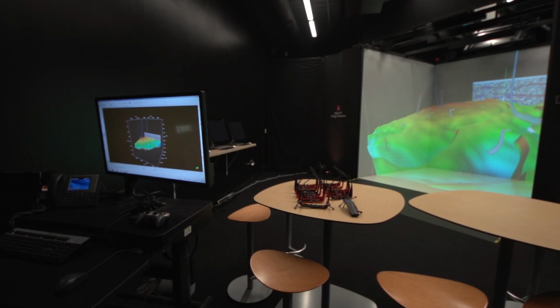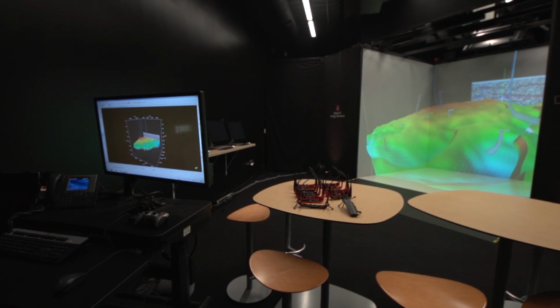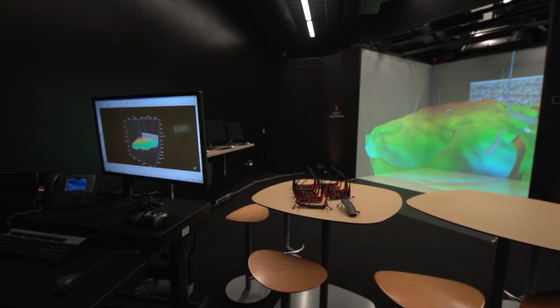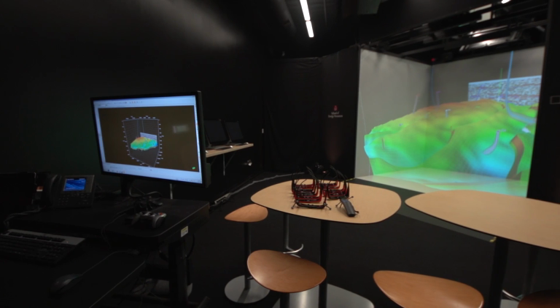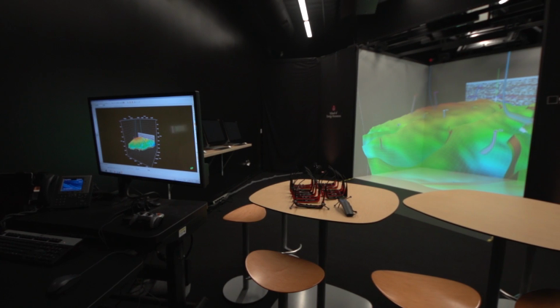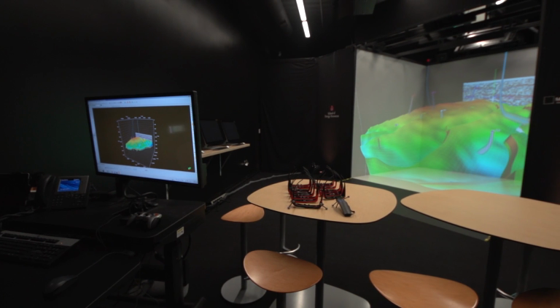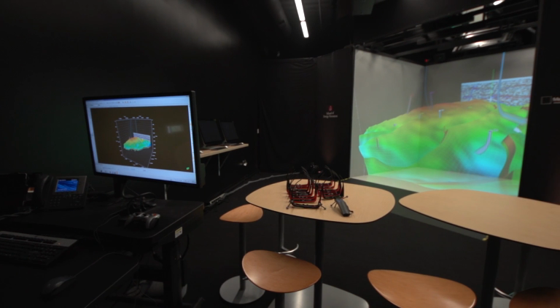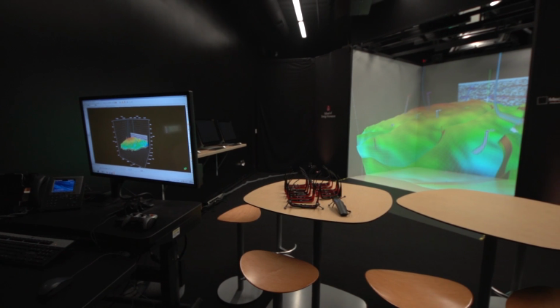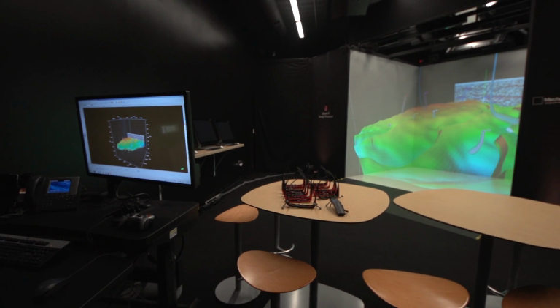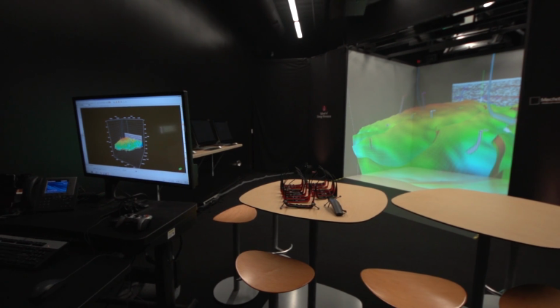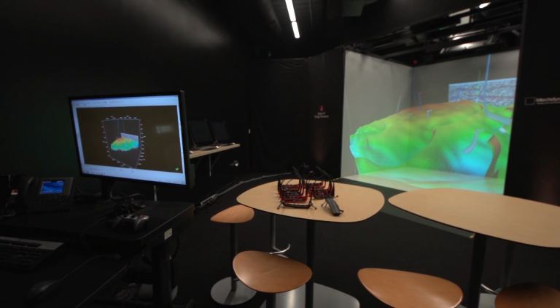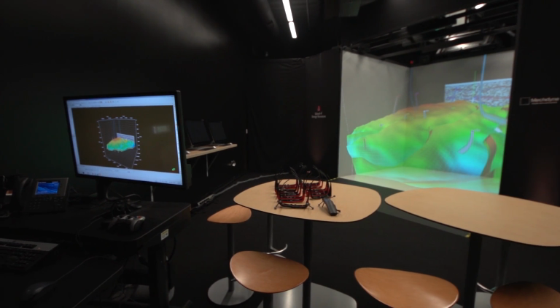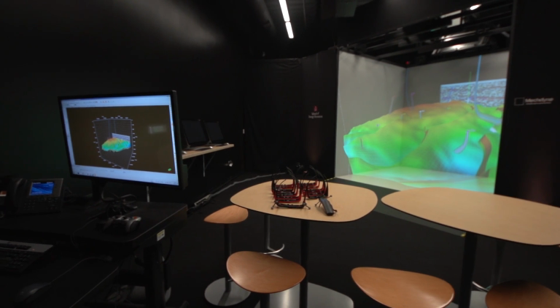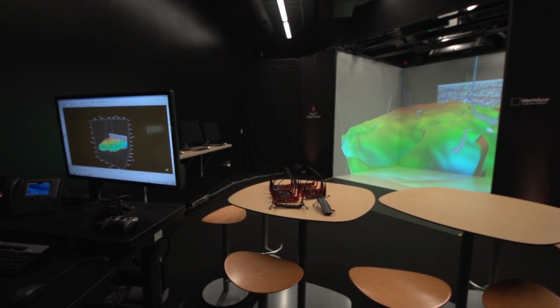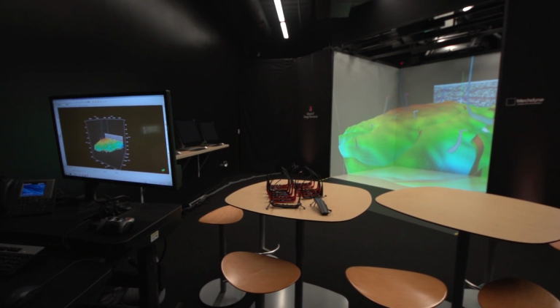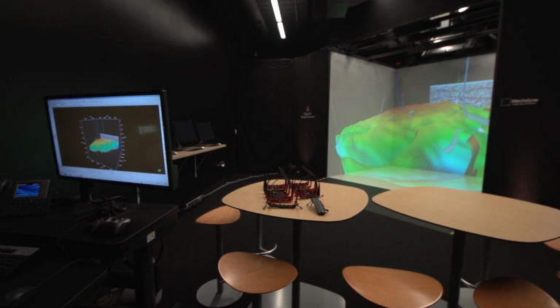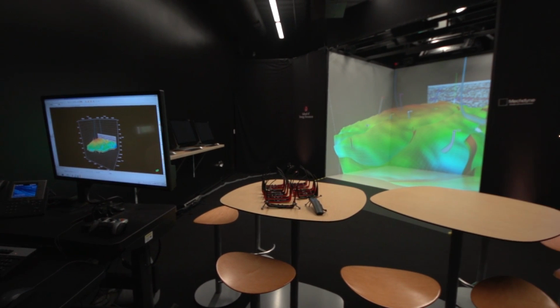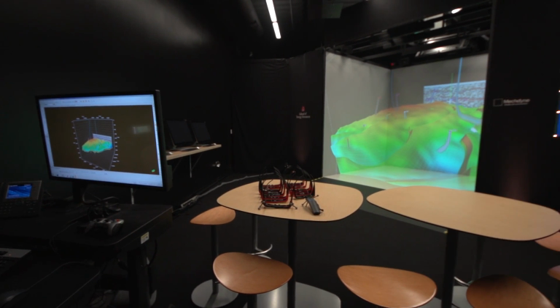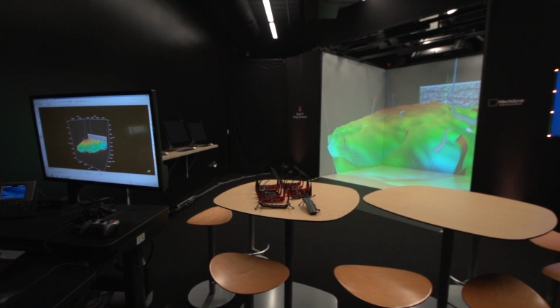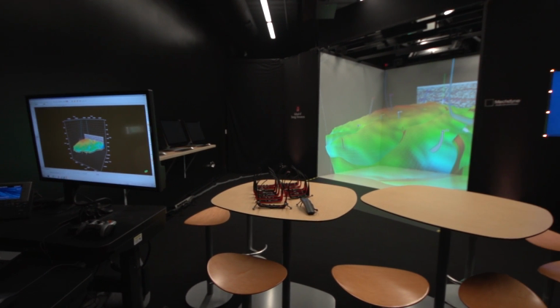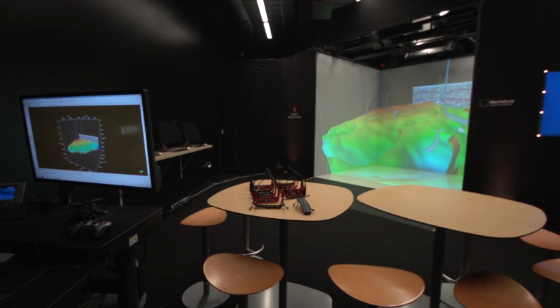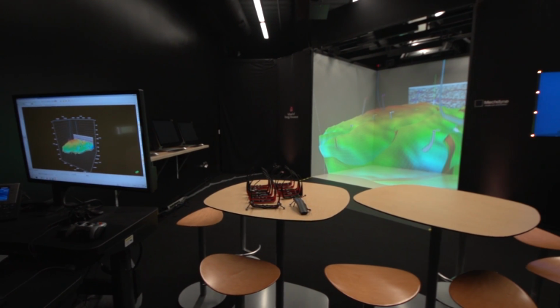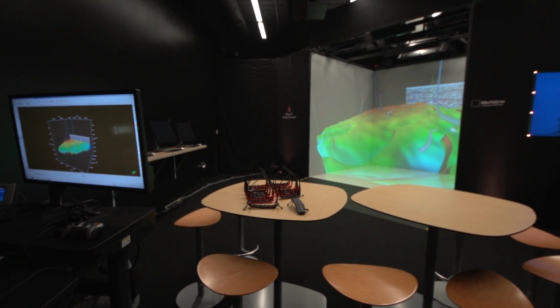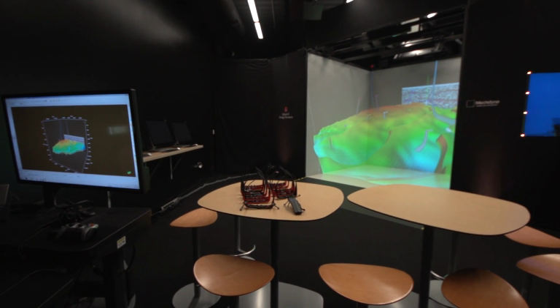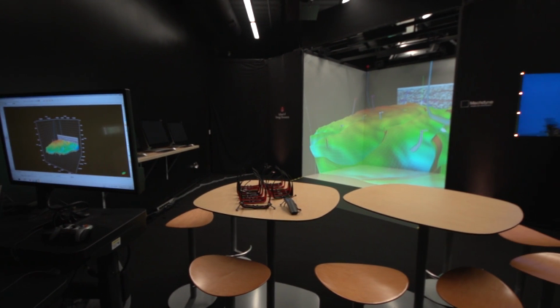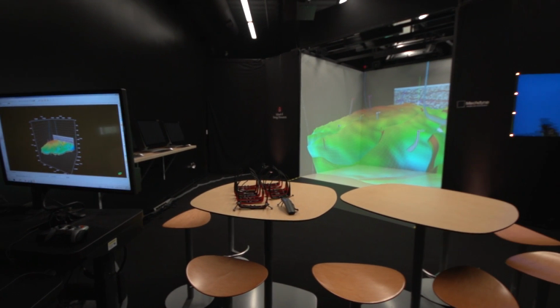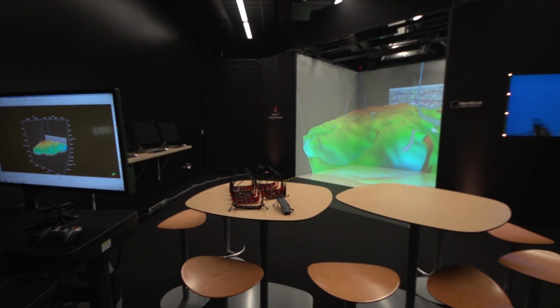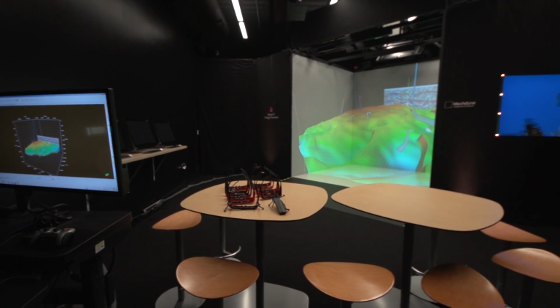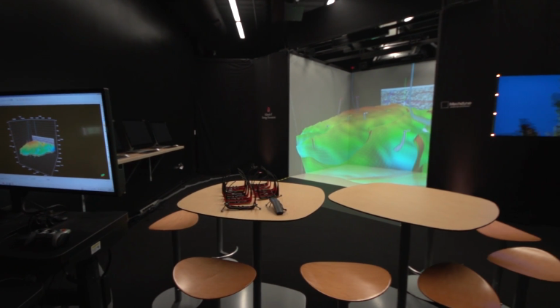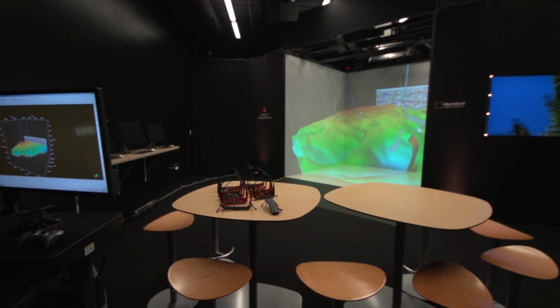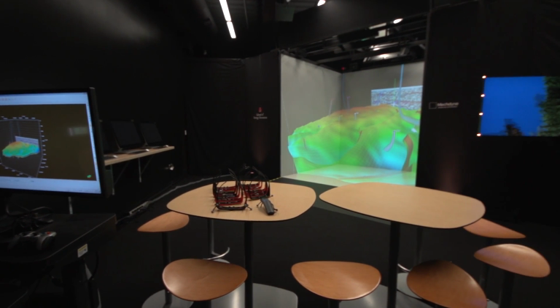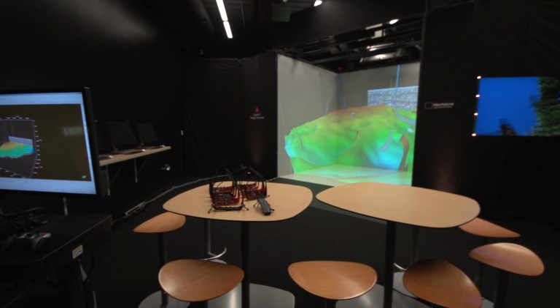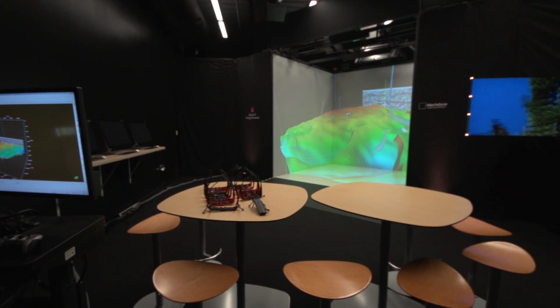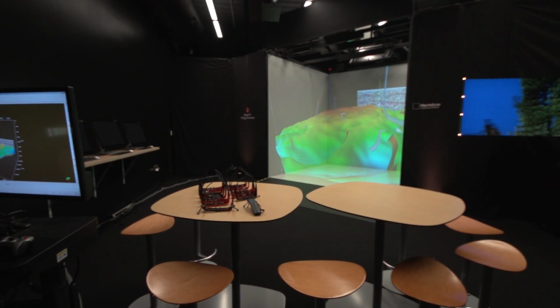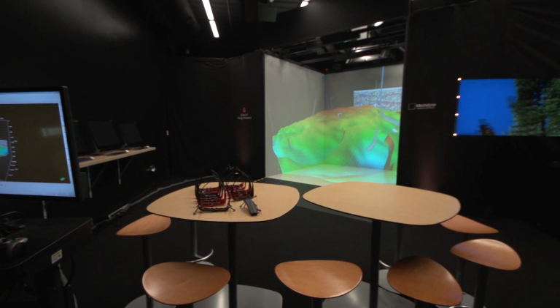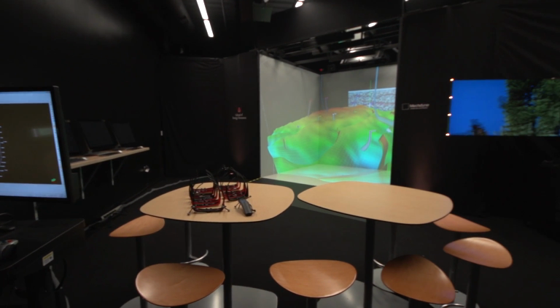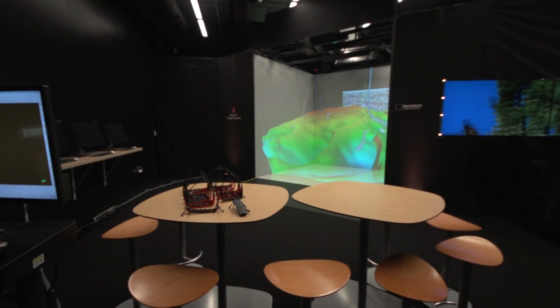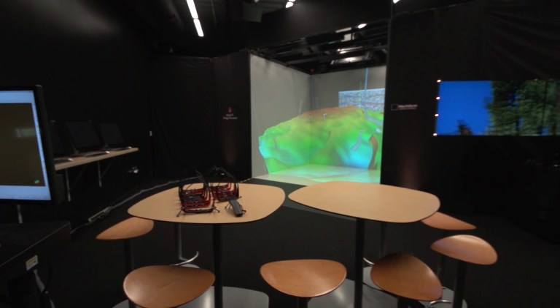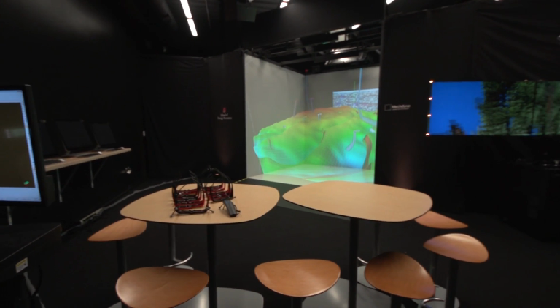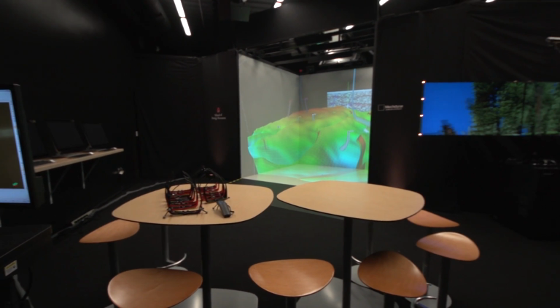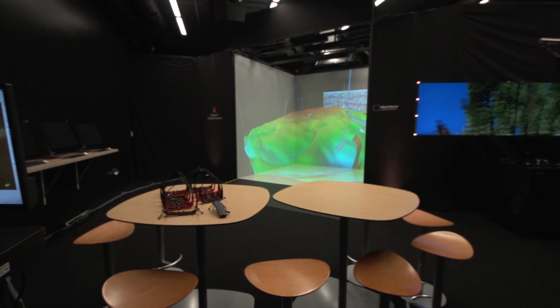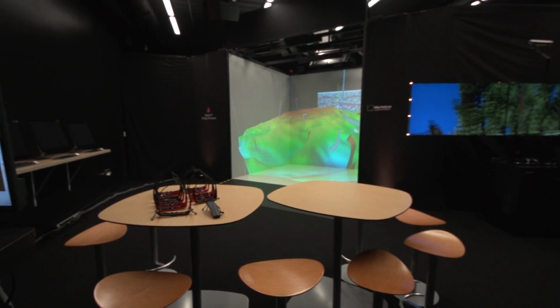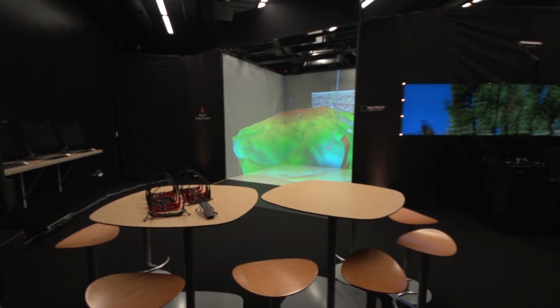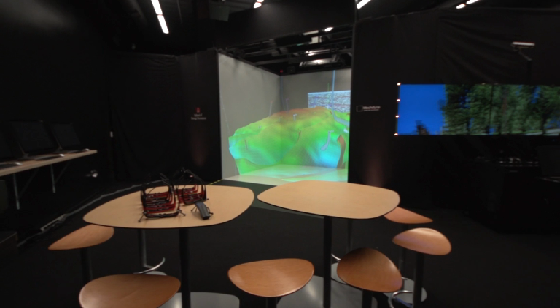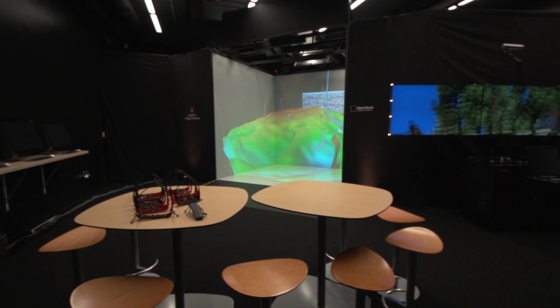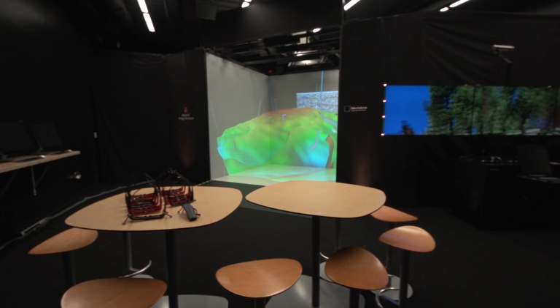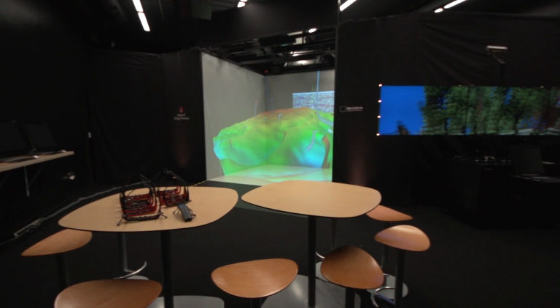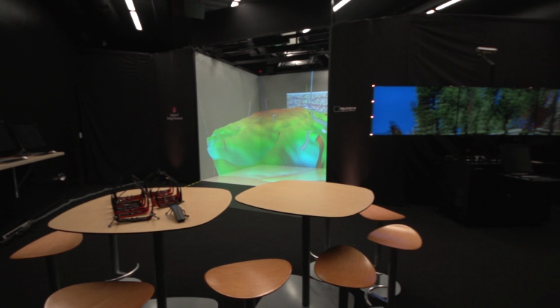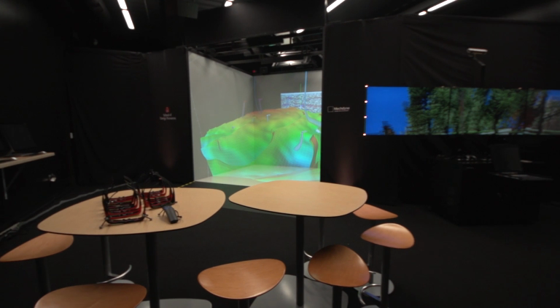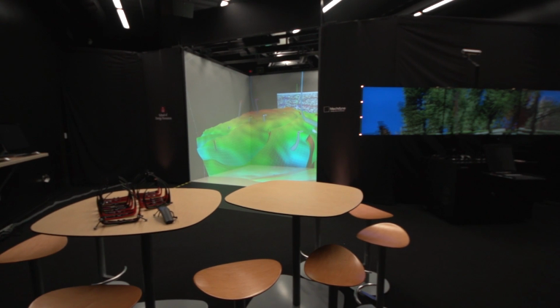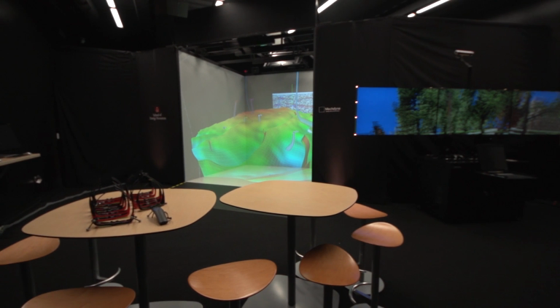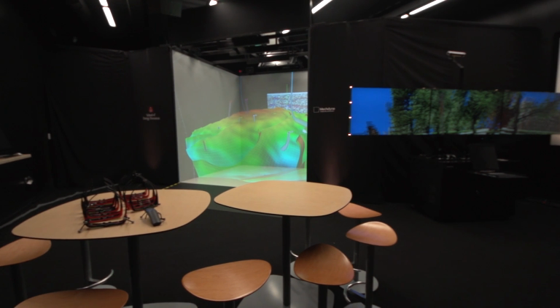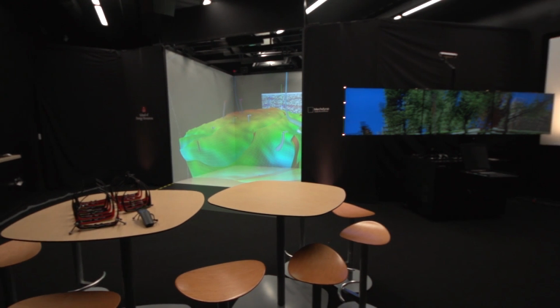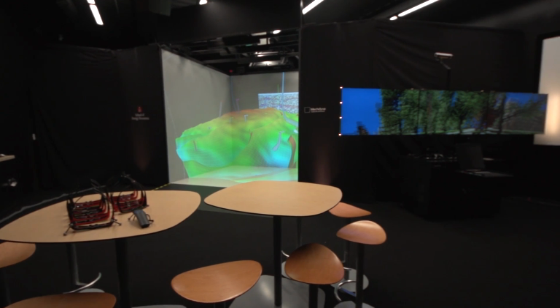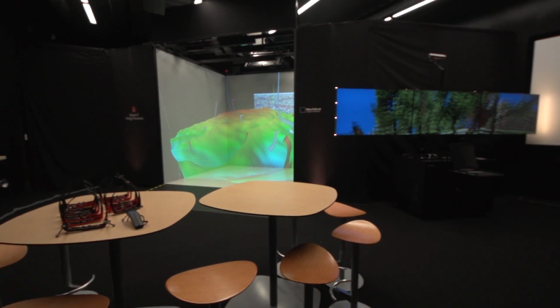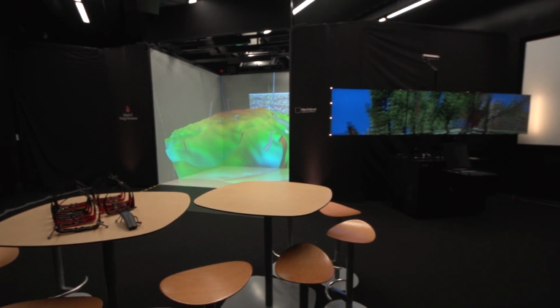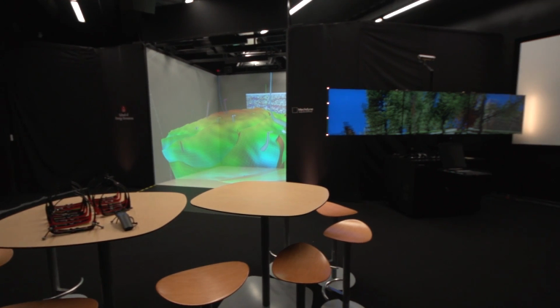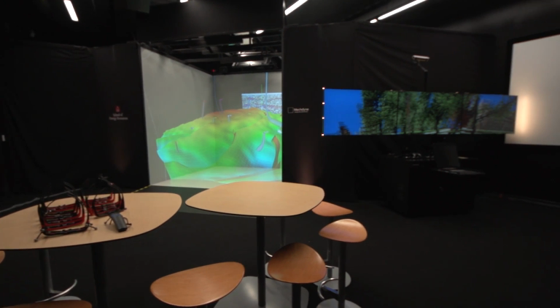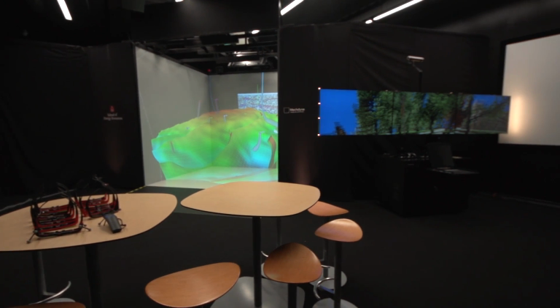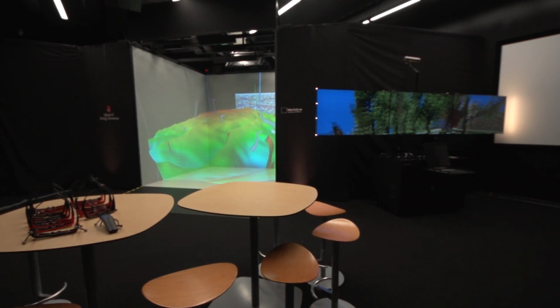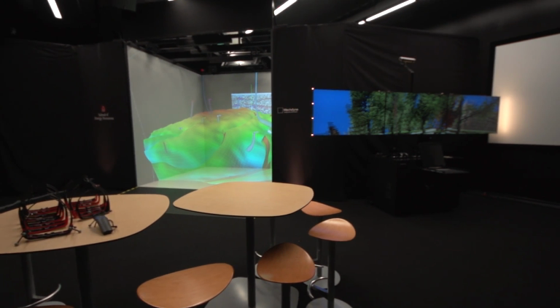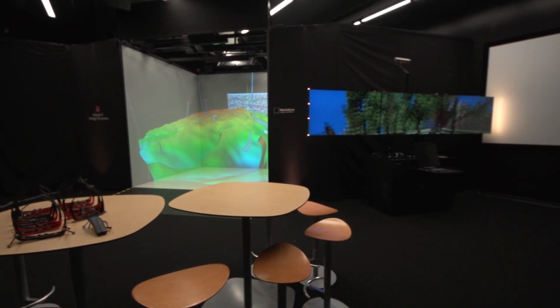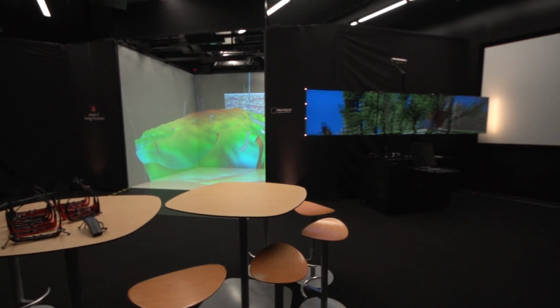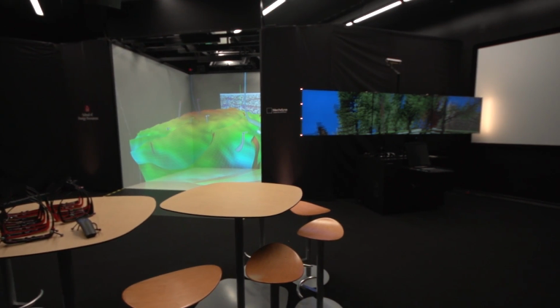We have the only four-walled cave in Wyoming. We have a mini-cave, we have various tile displays and mounted displays.